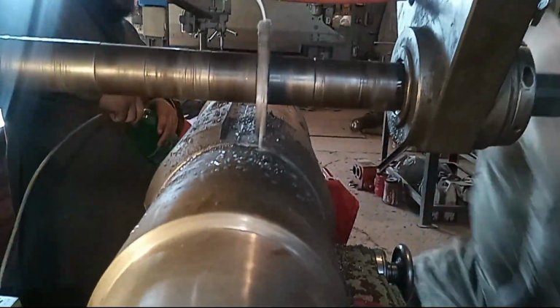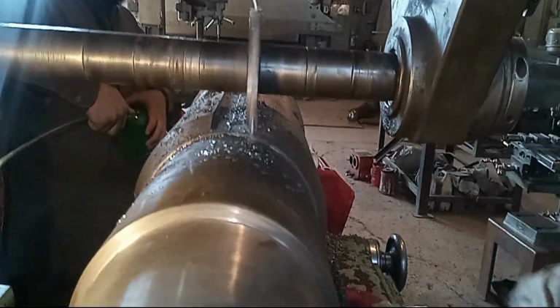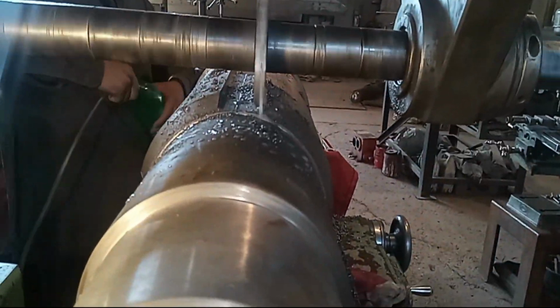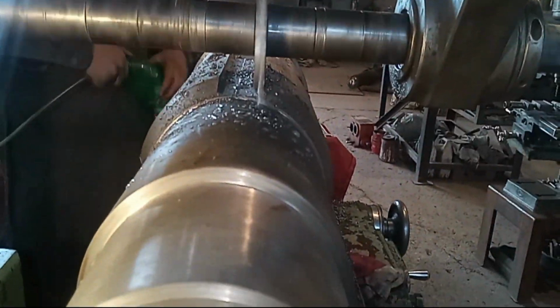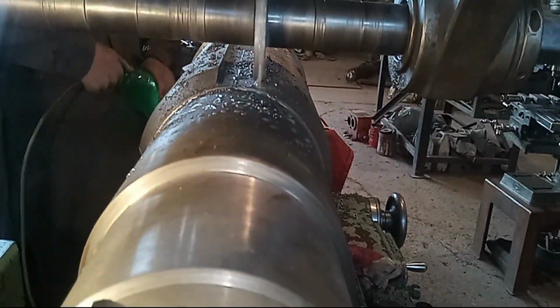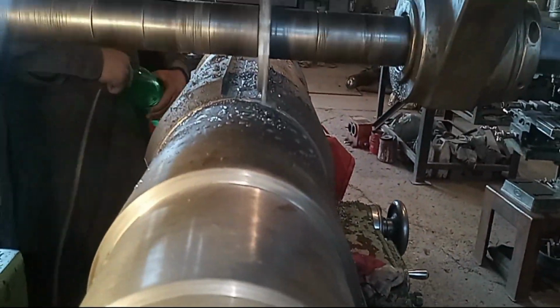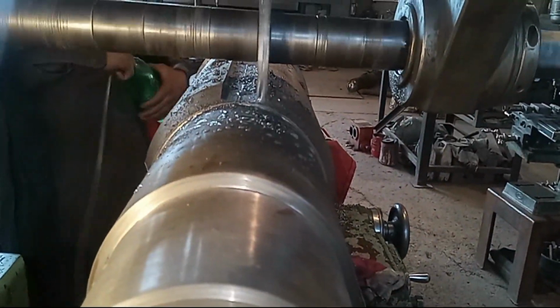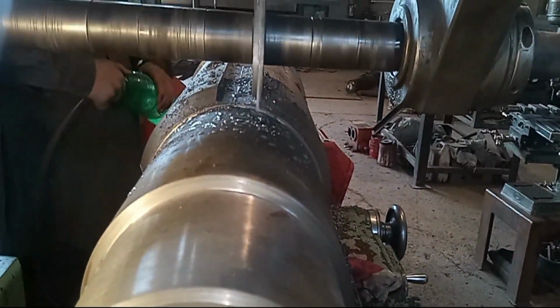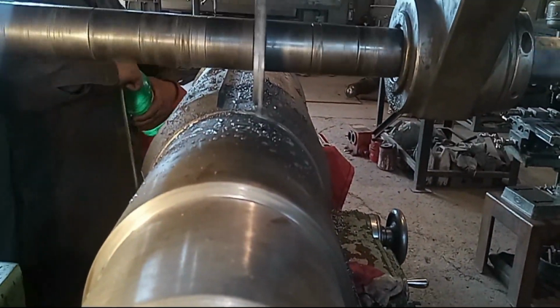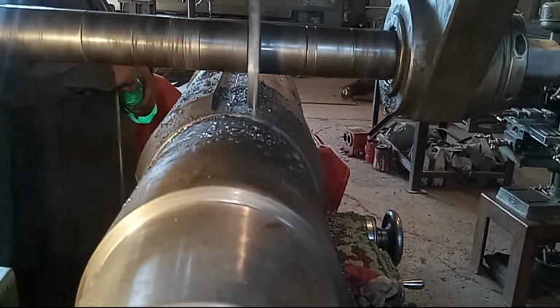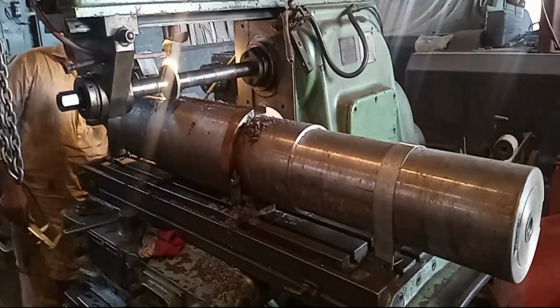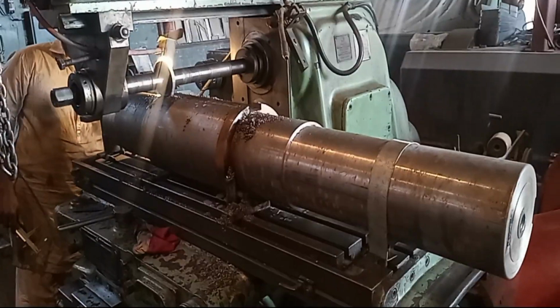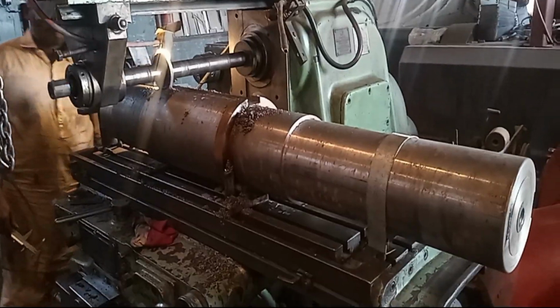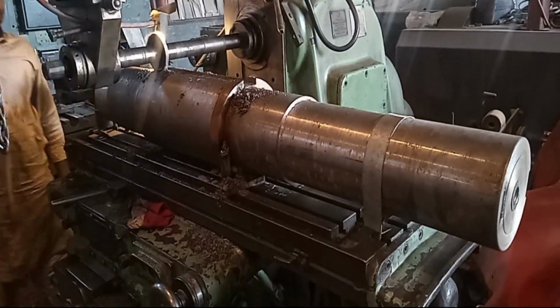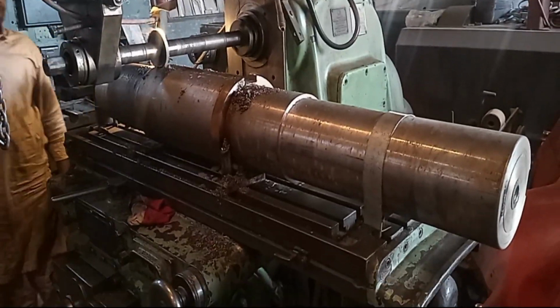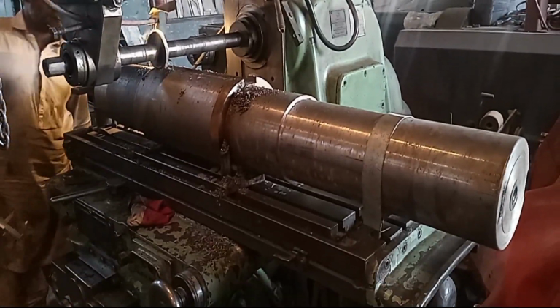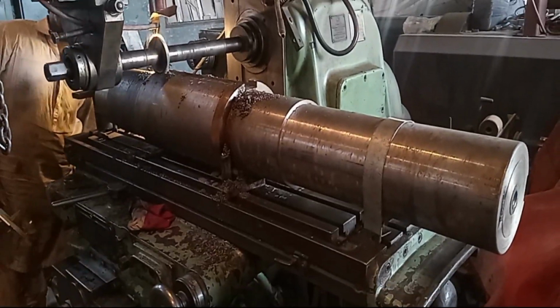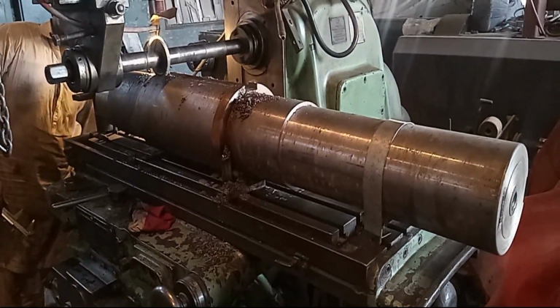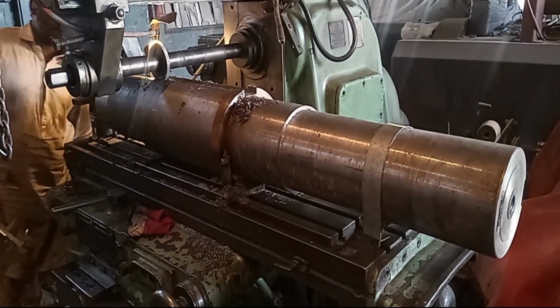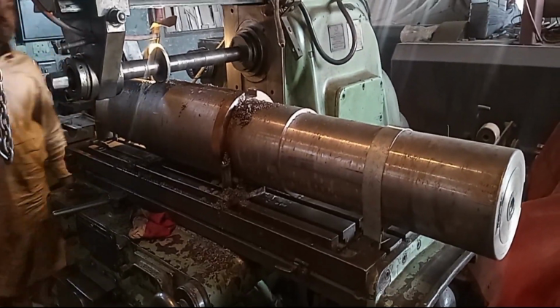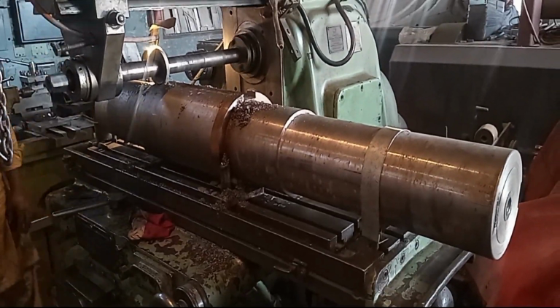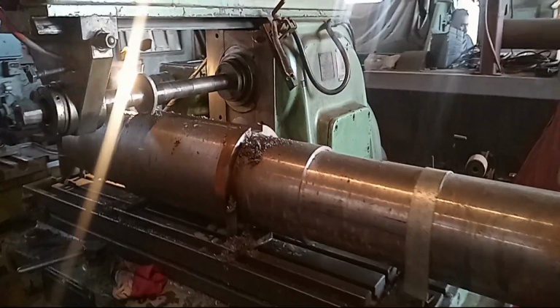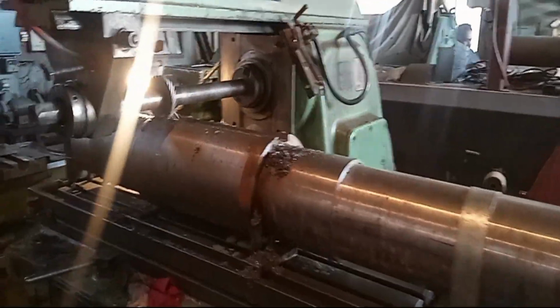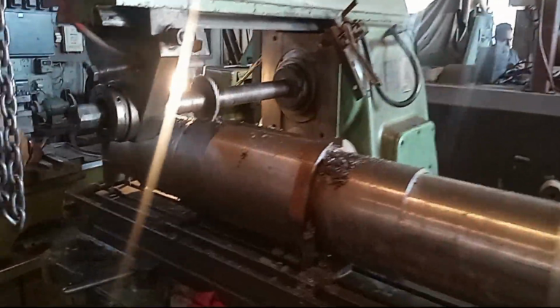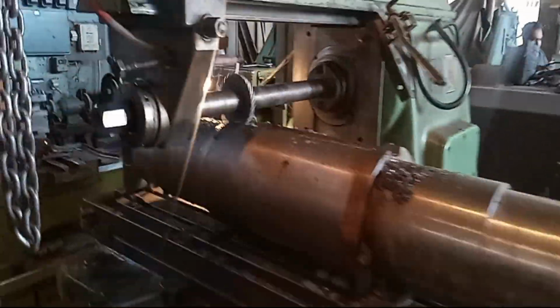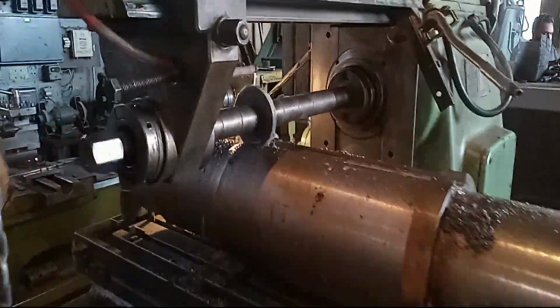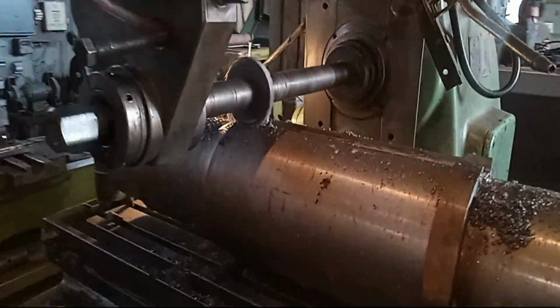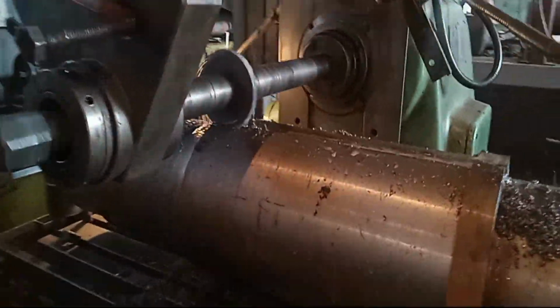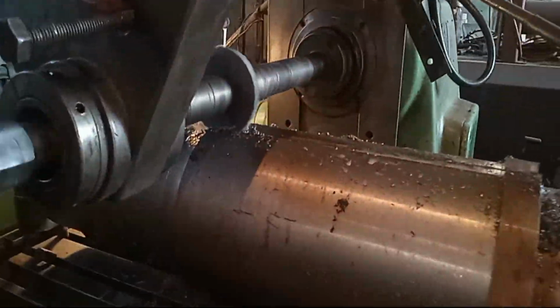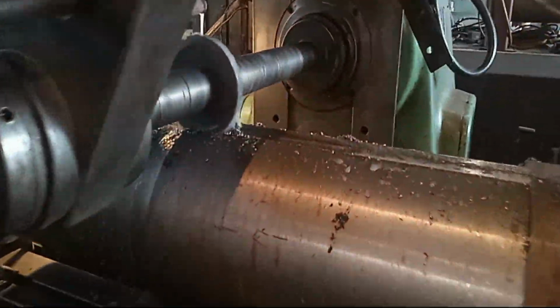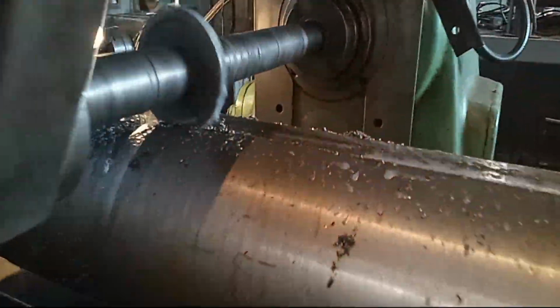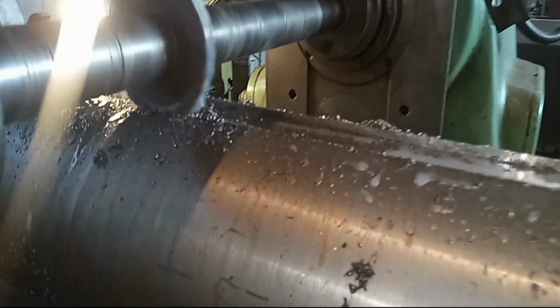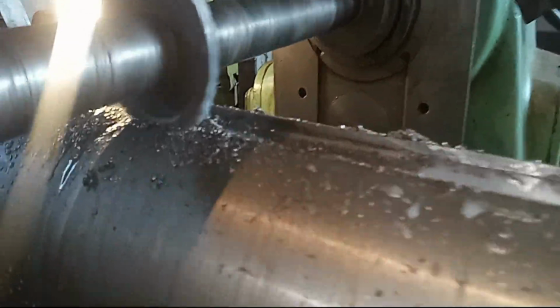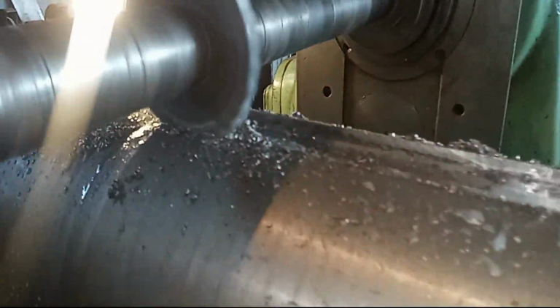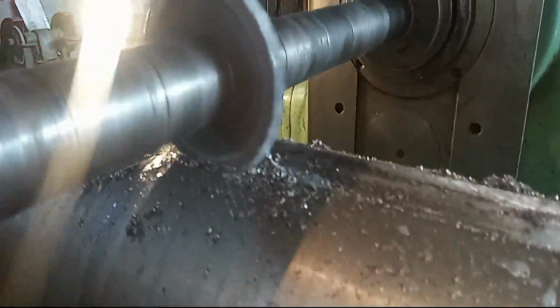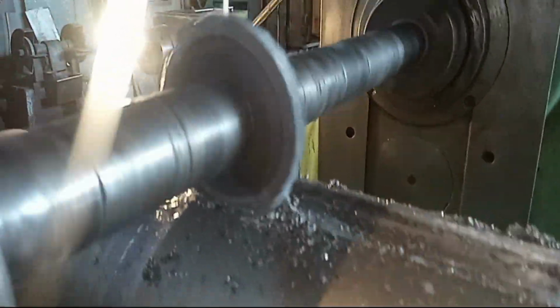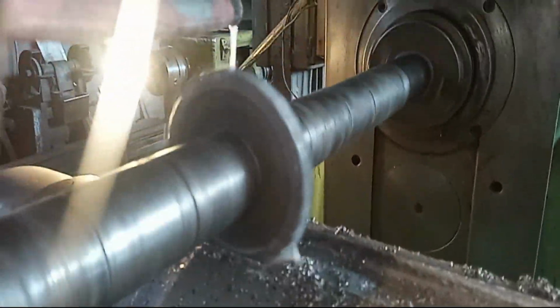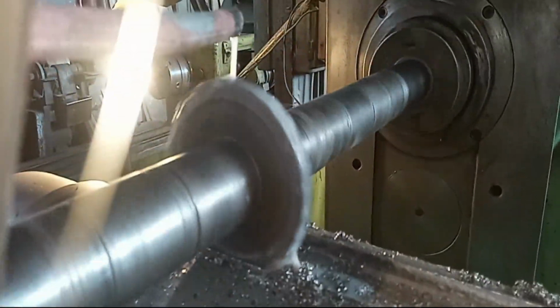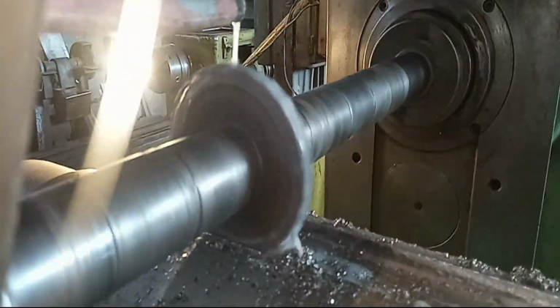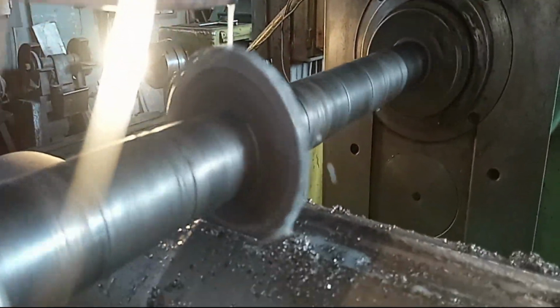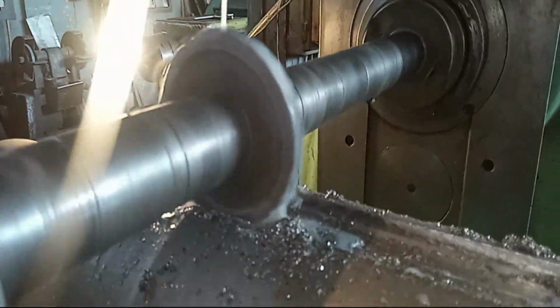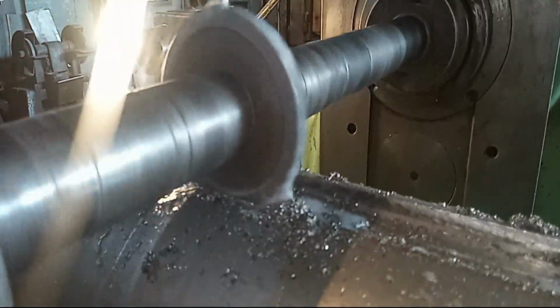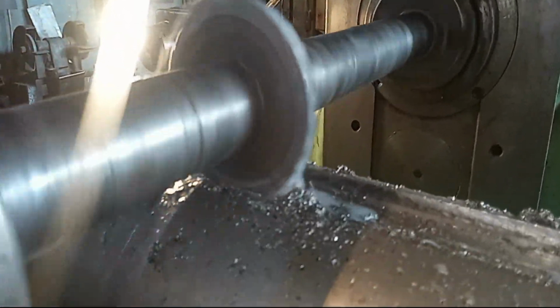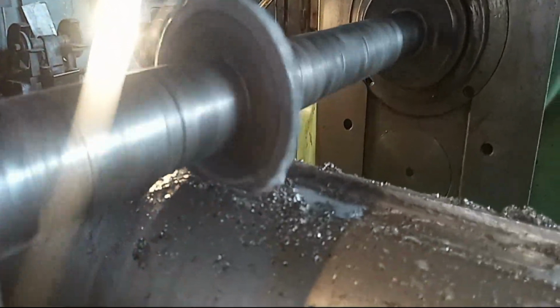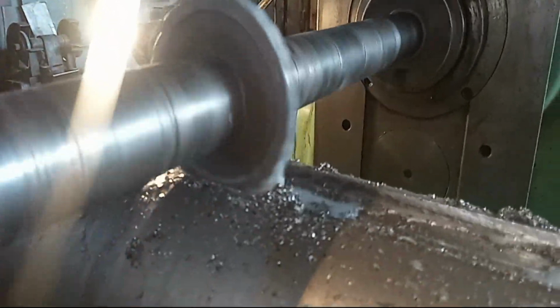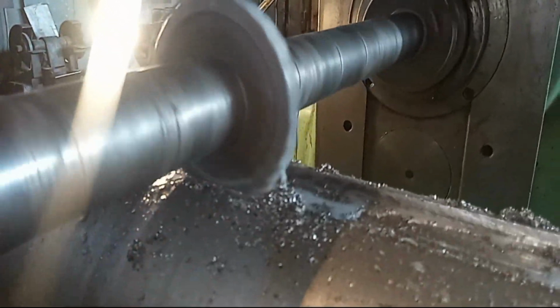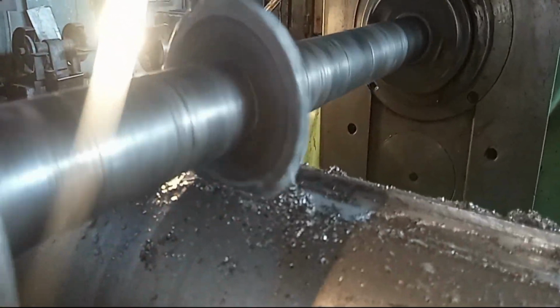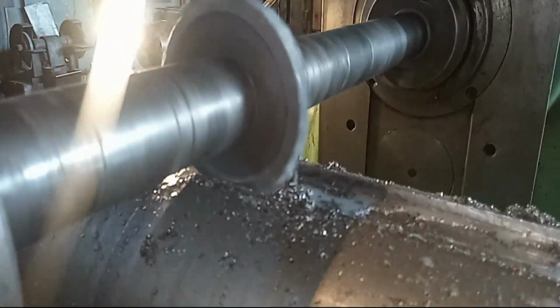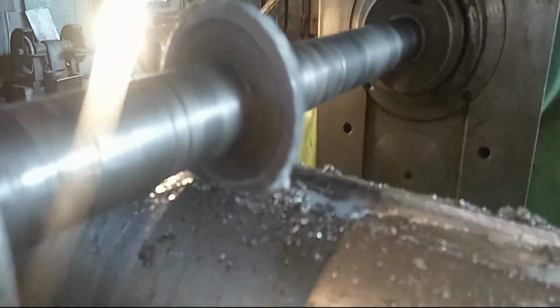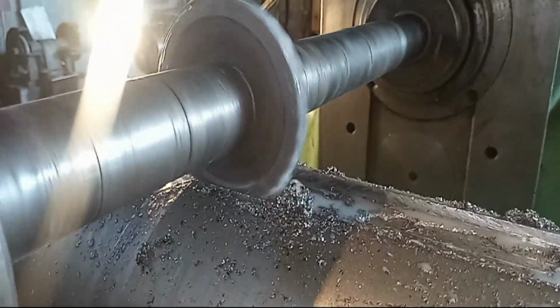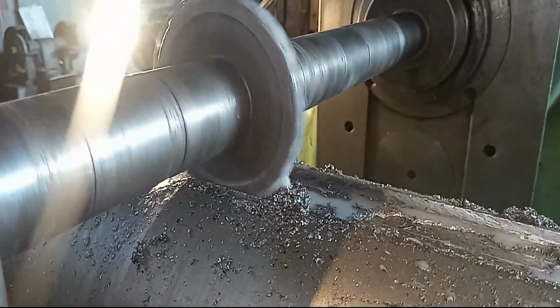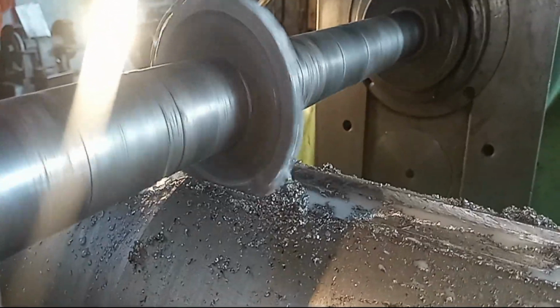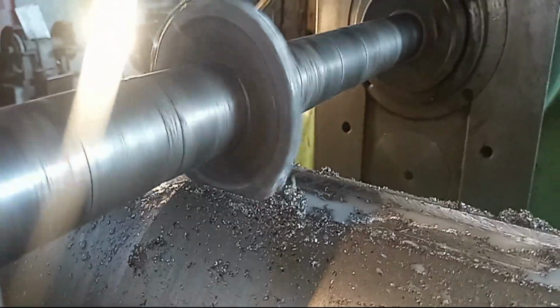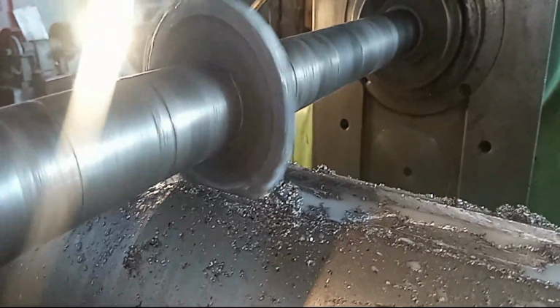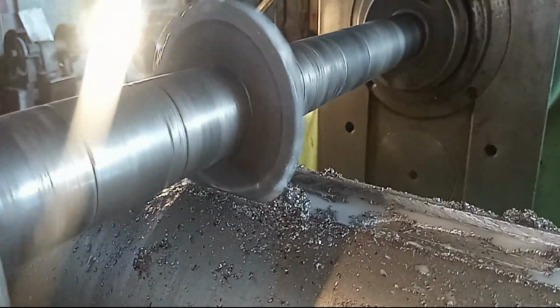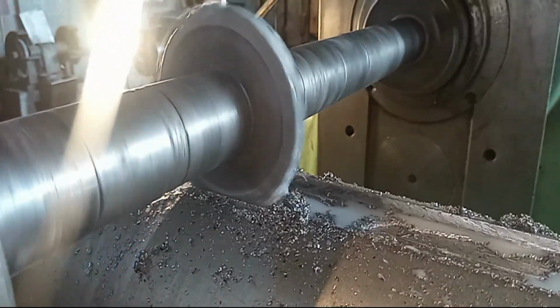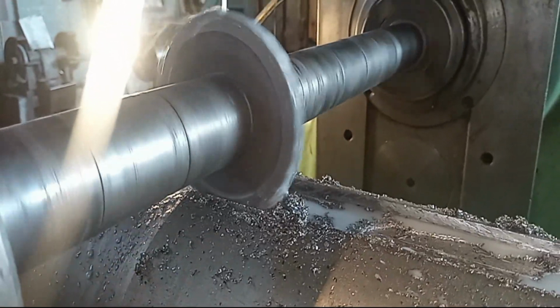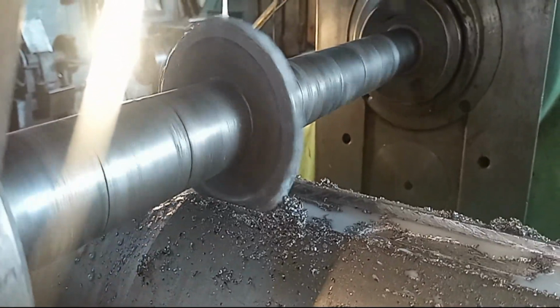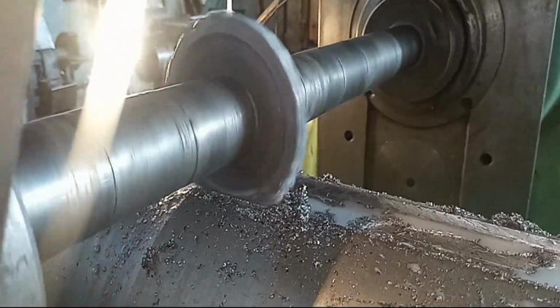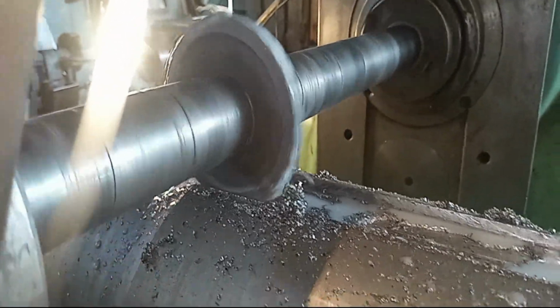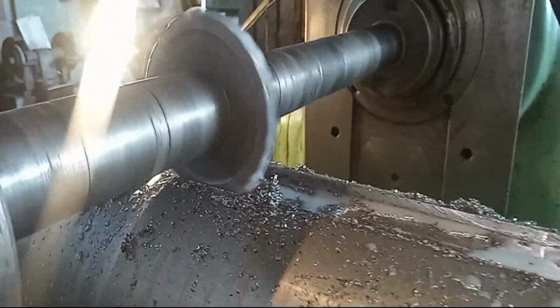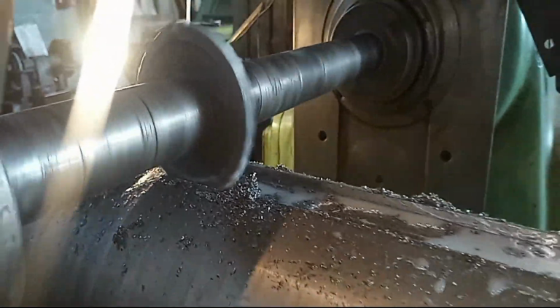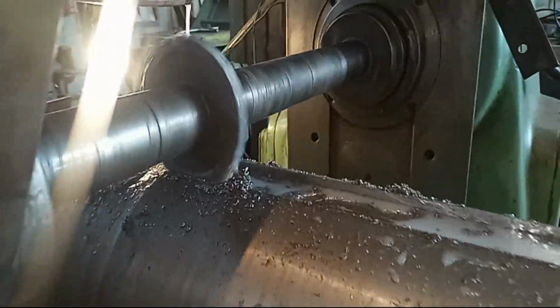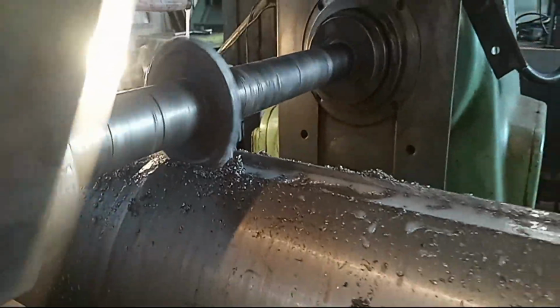To reduce the heat buildup, coolant is used while milling. This prevents the cutter from overheating during the slotting operation.